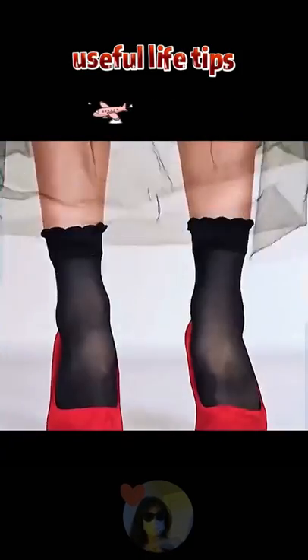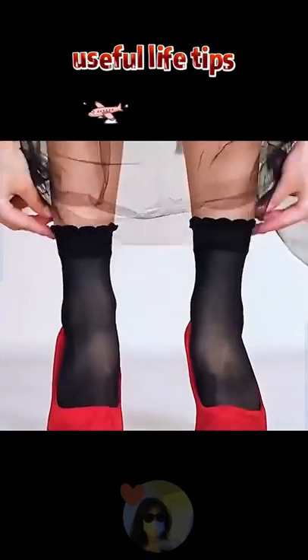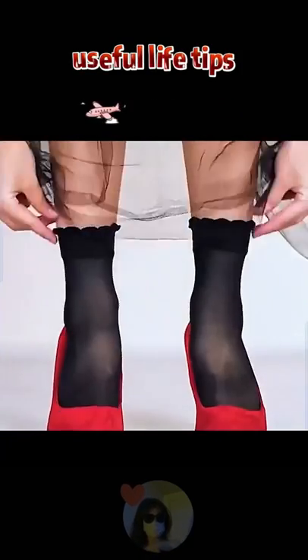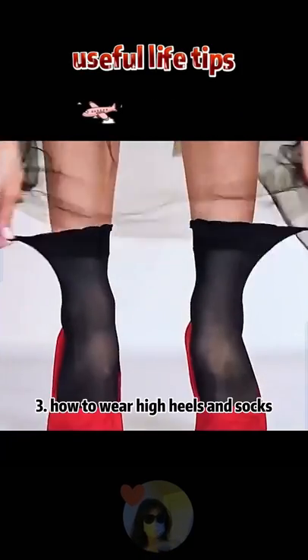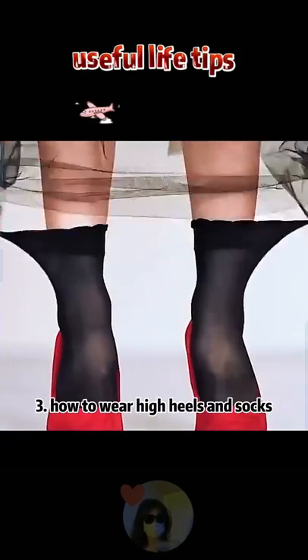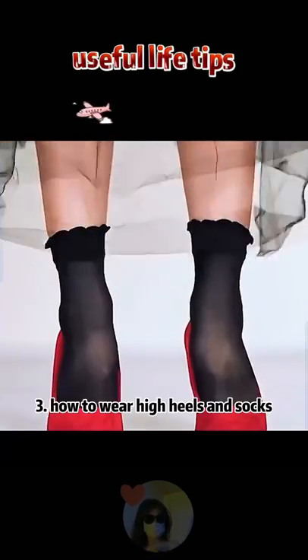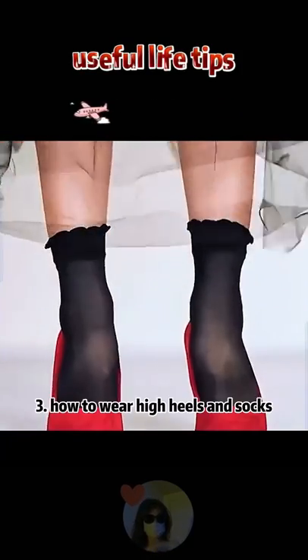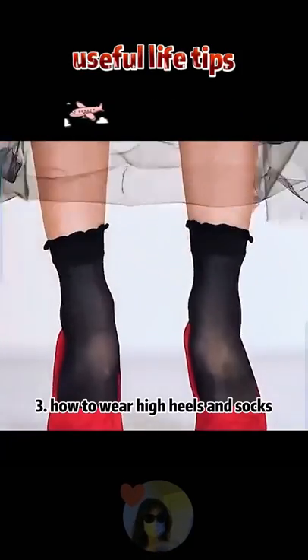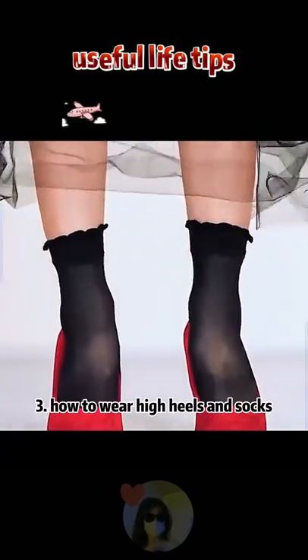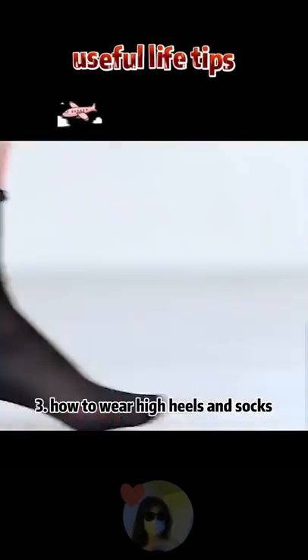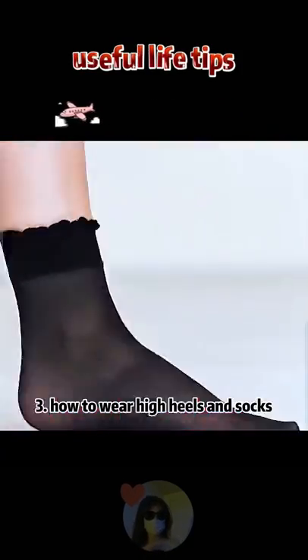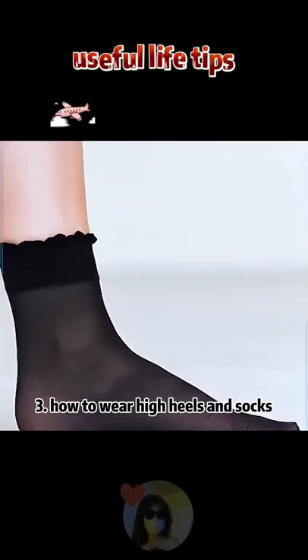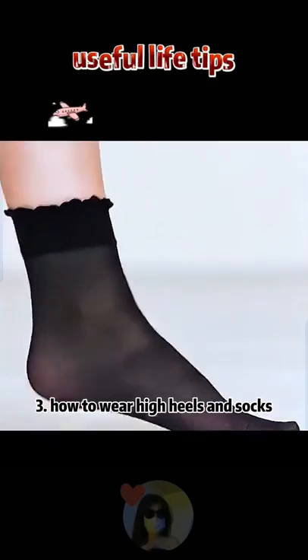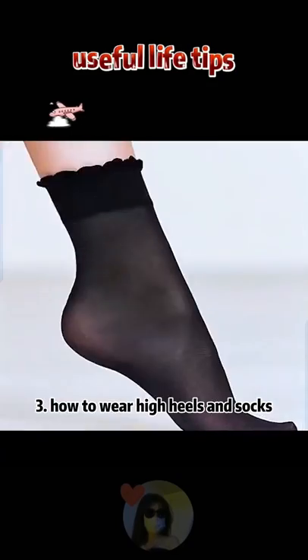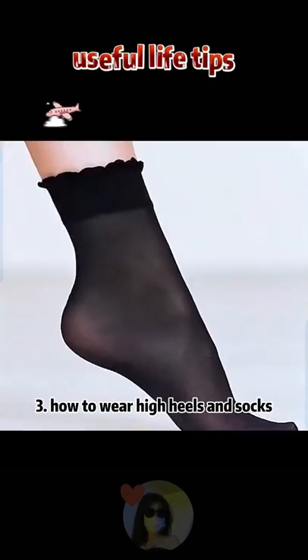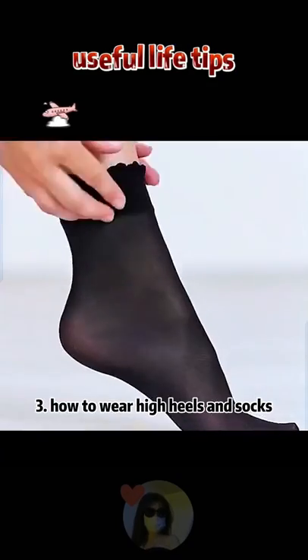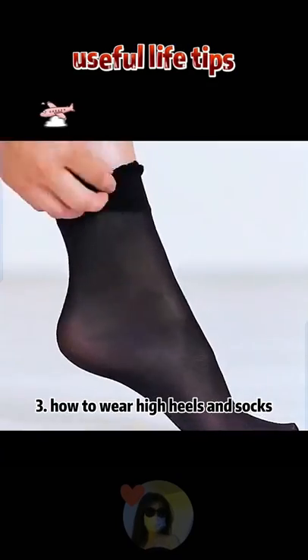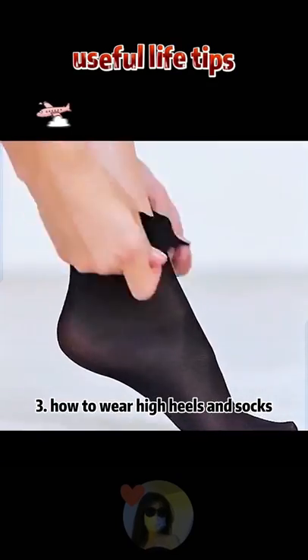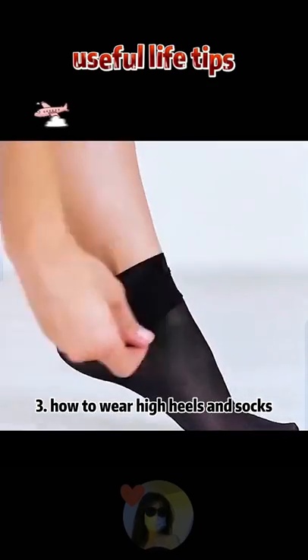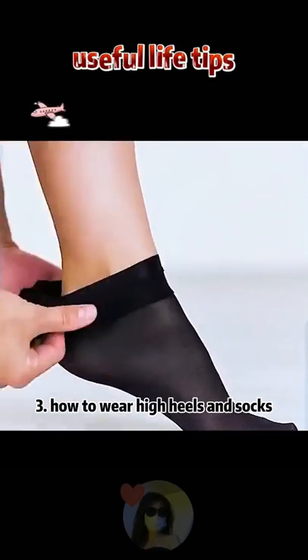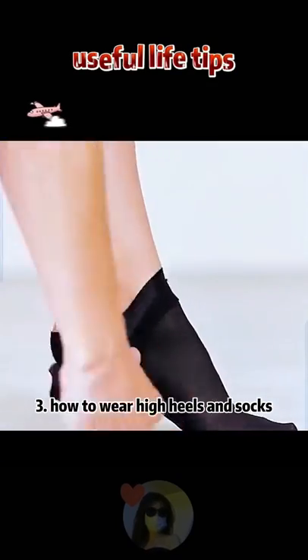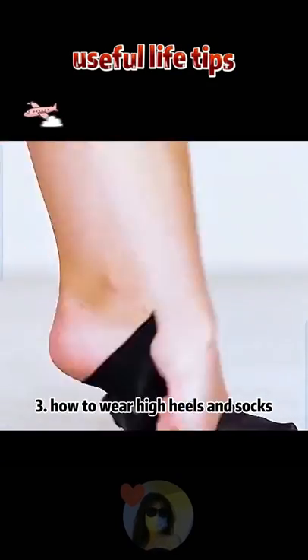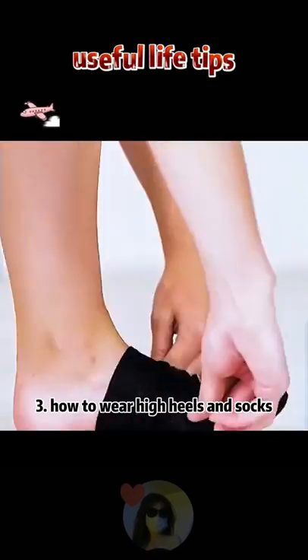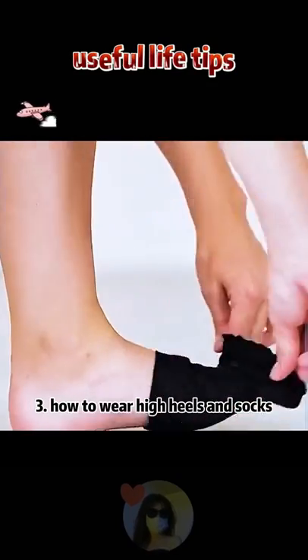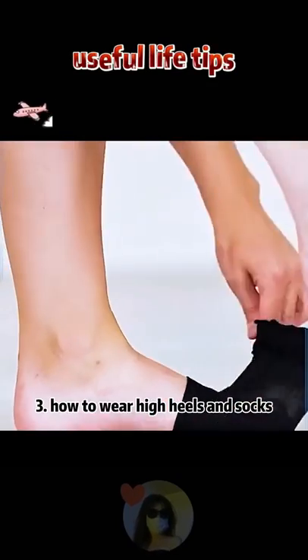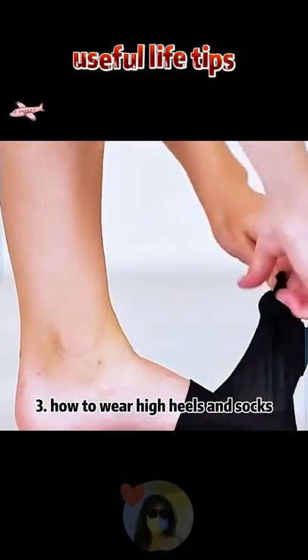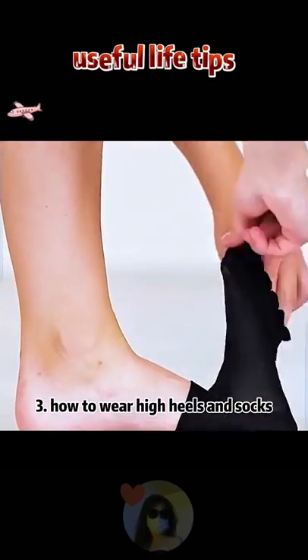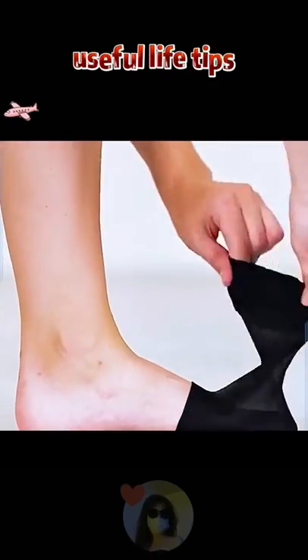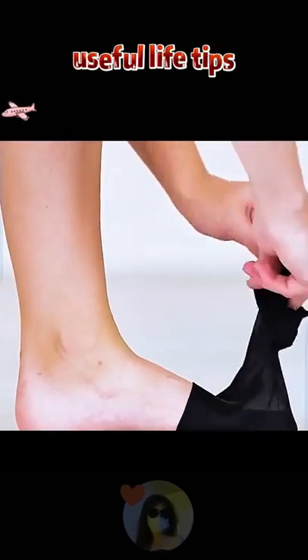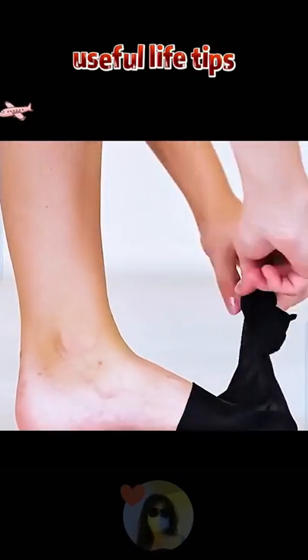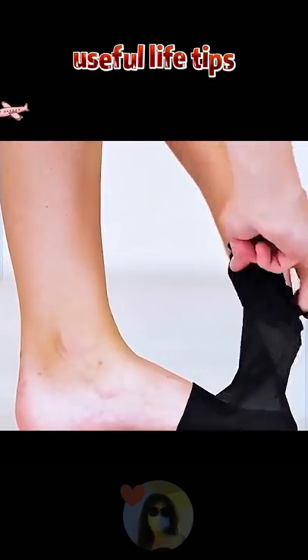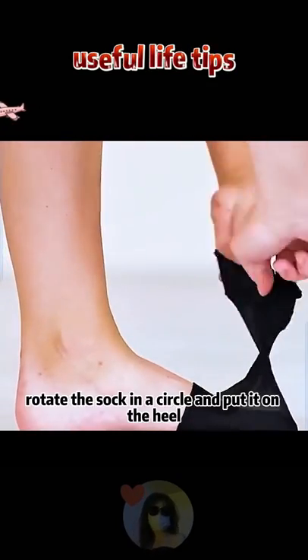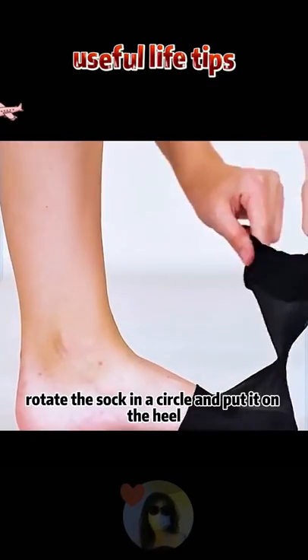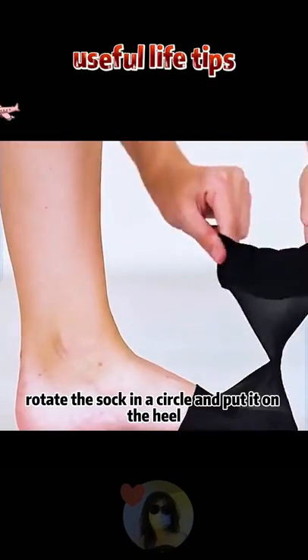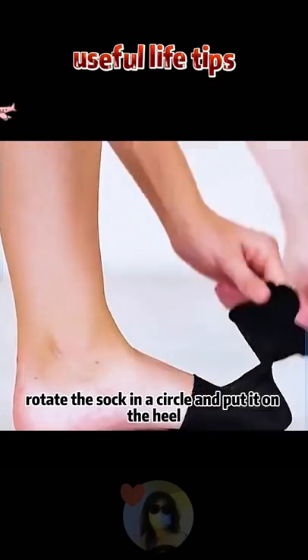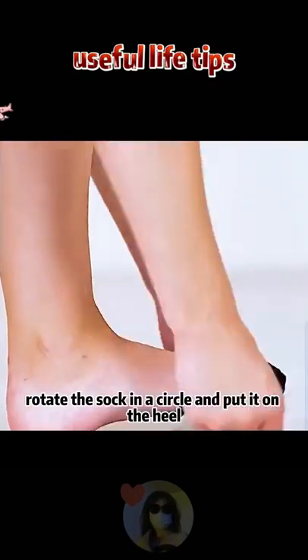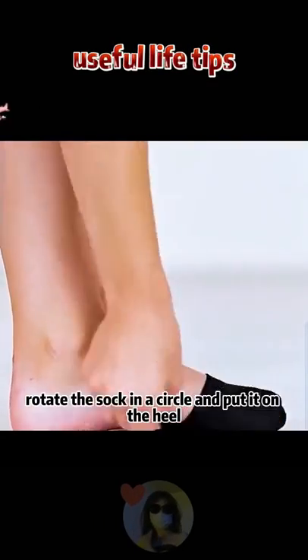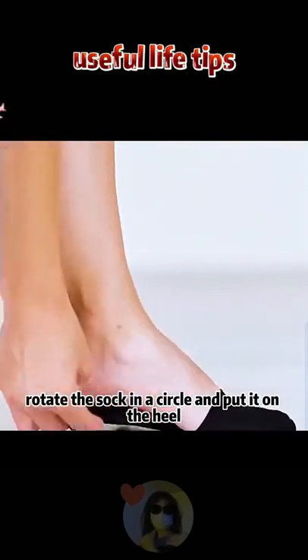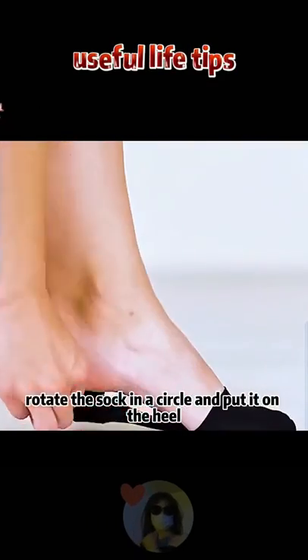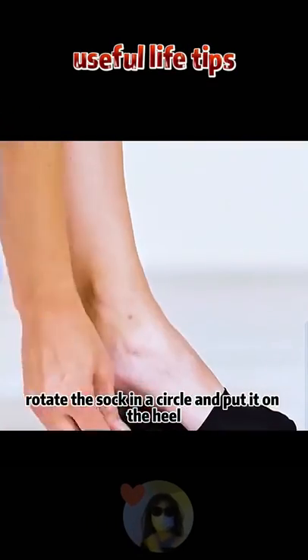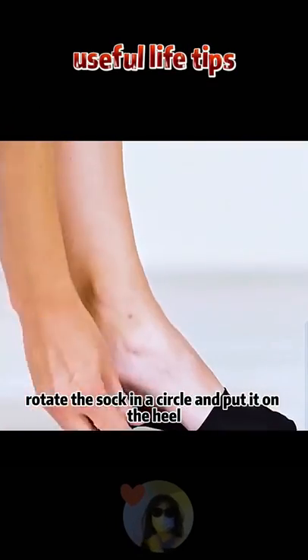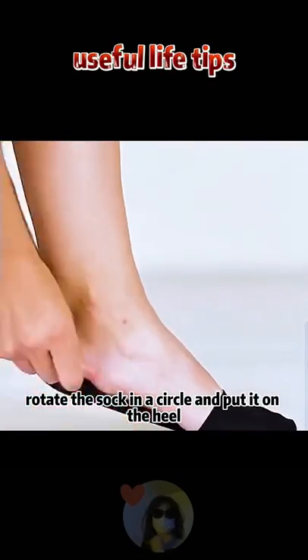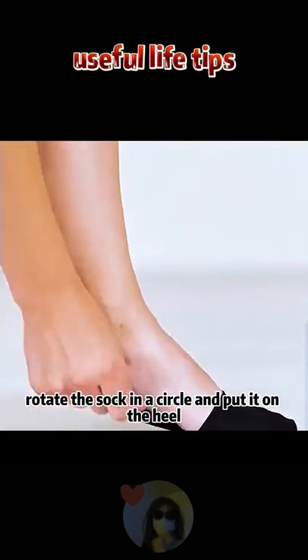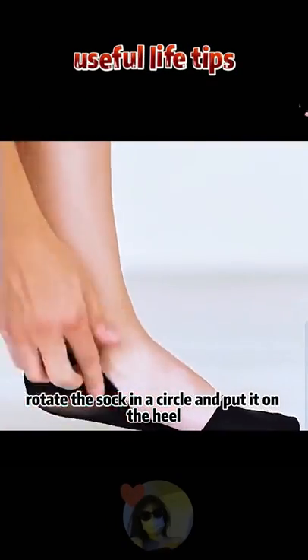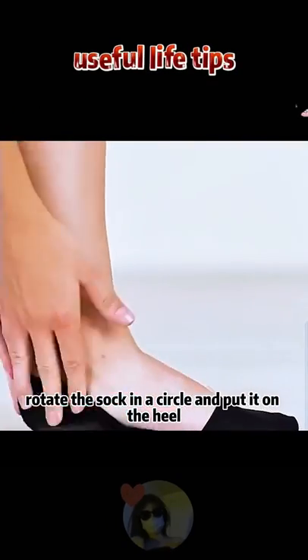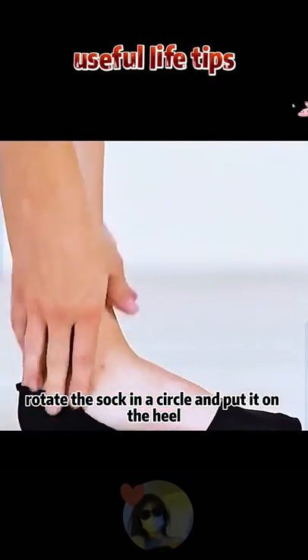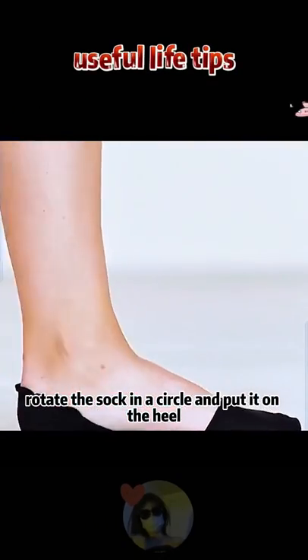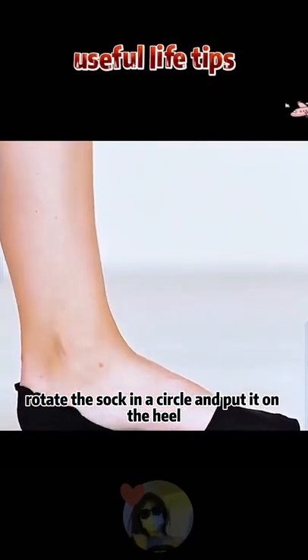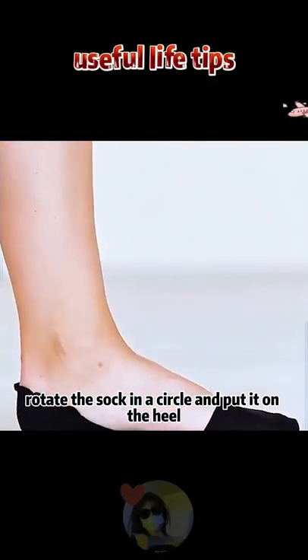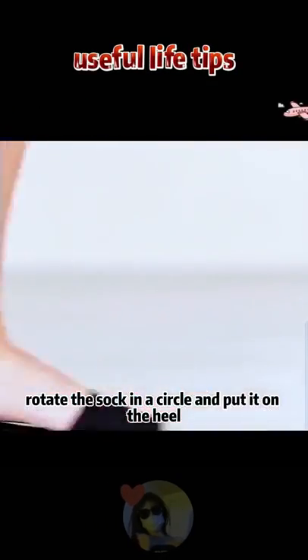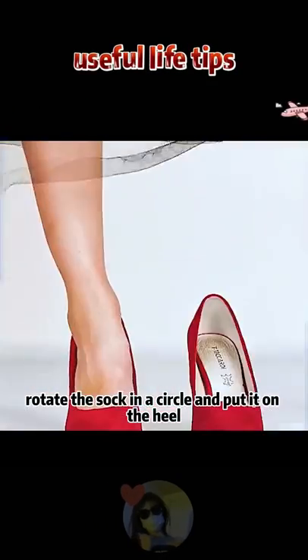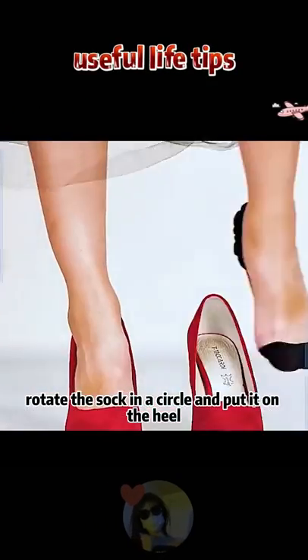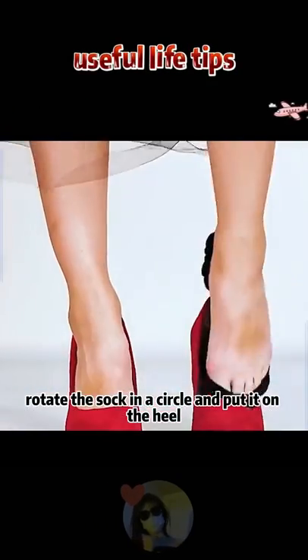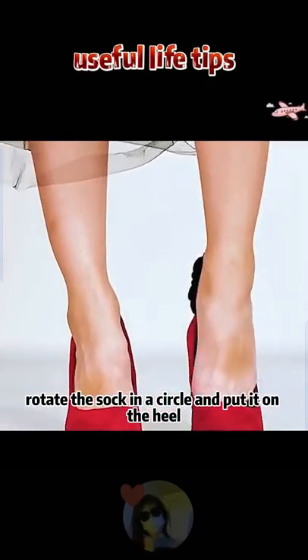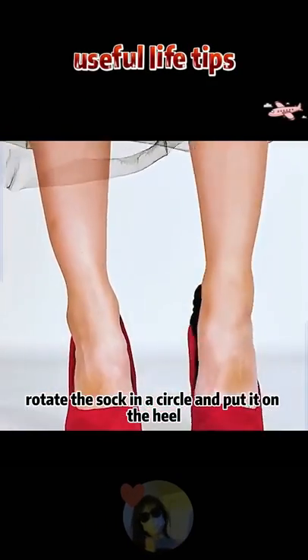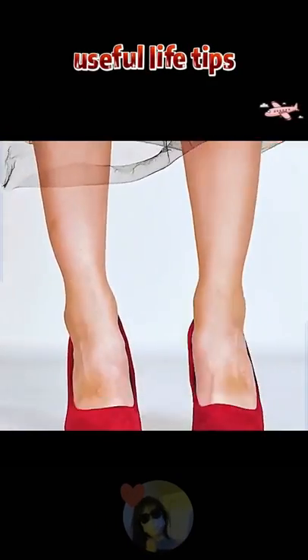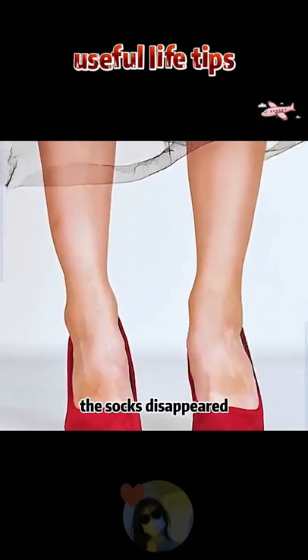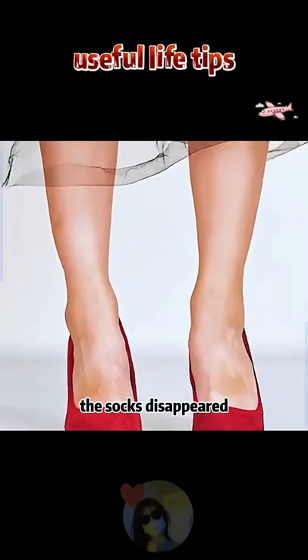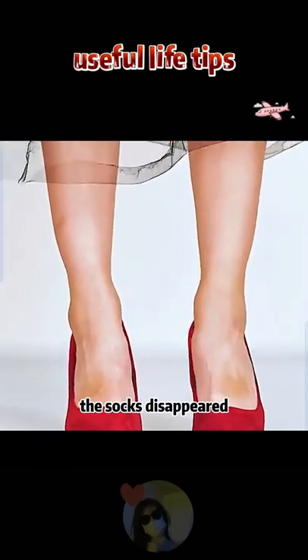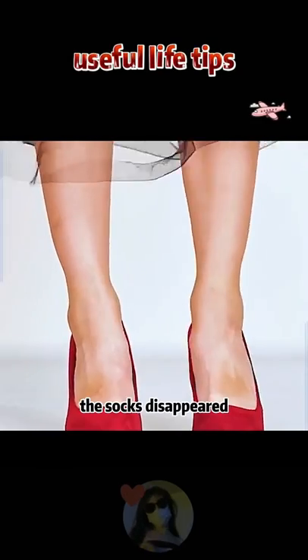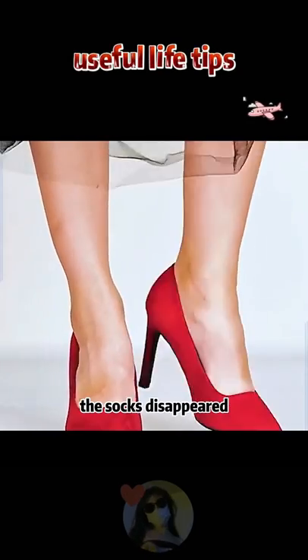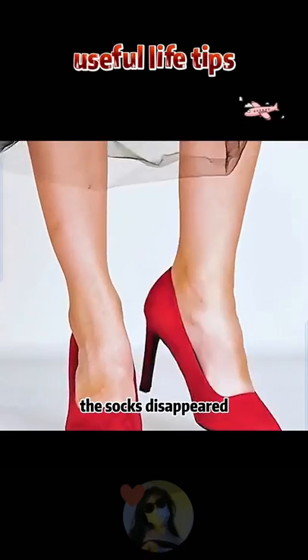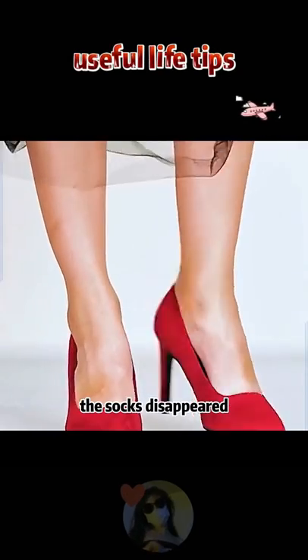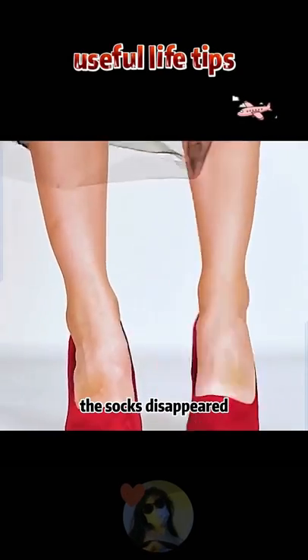3. How to wear high heels and socks. Rotate the sock in a circle and put it on the heel — the socks disappeared.